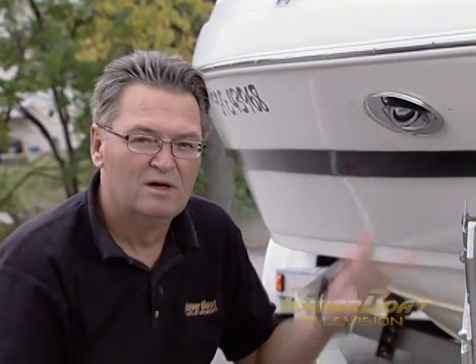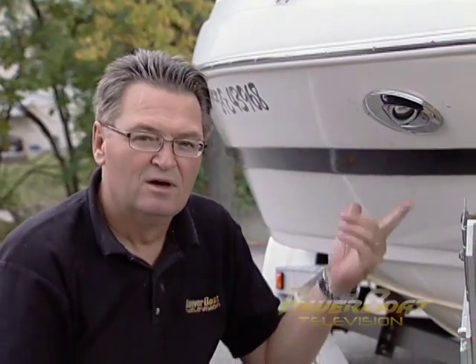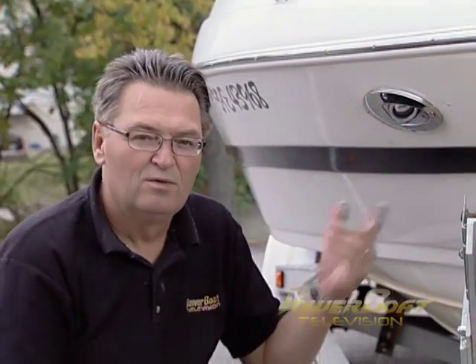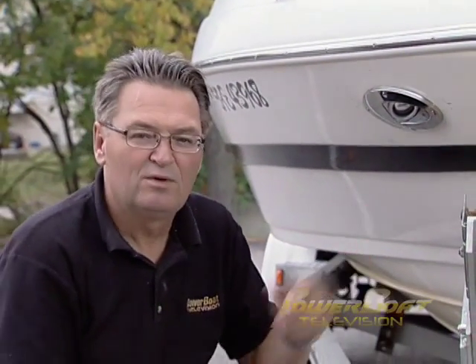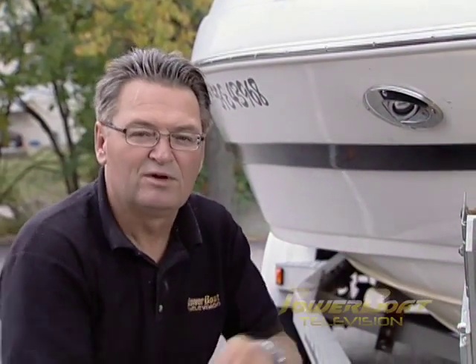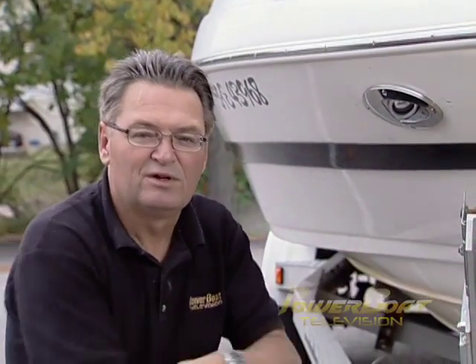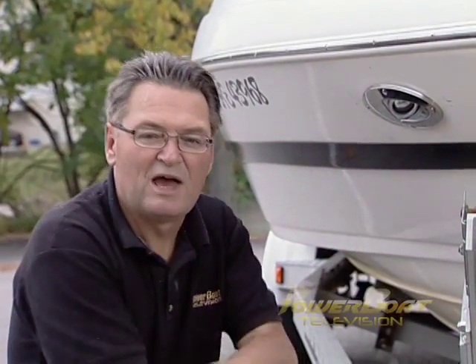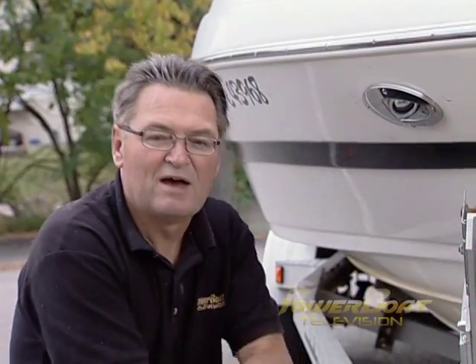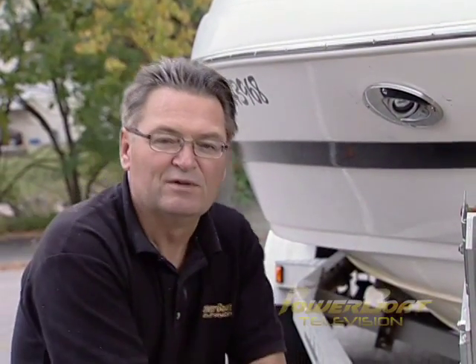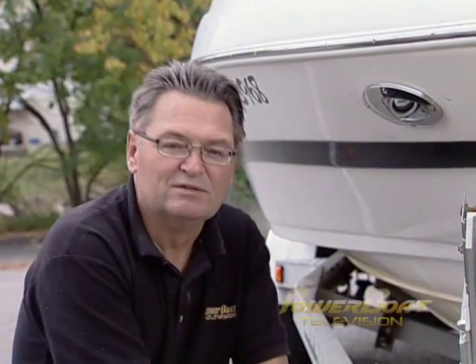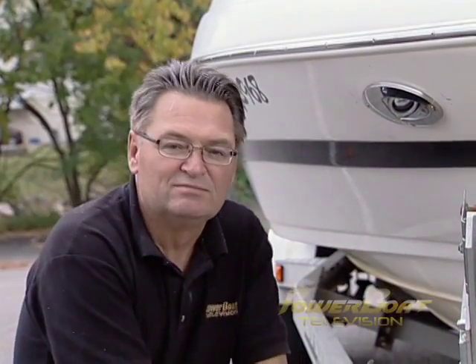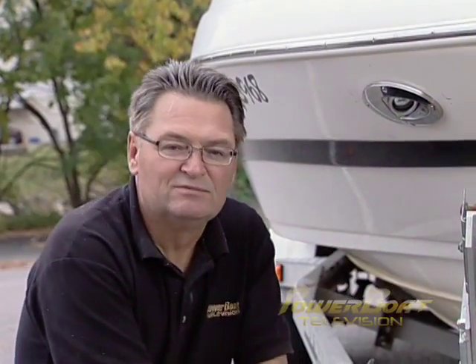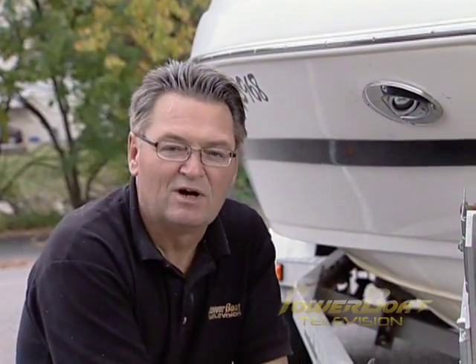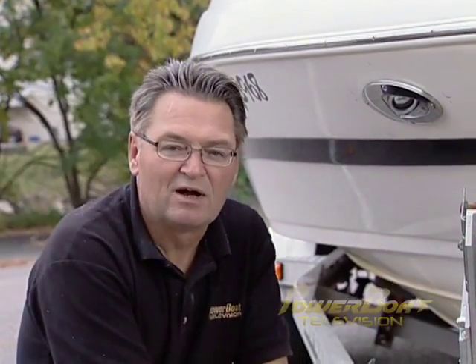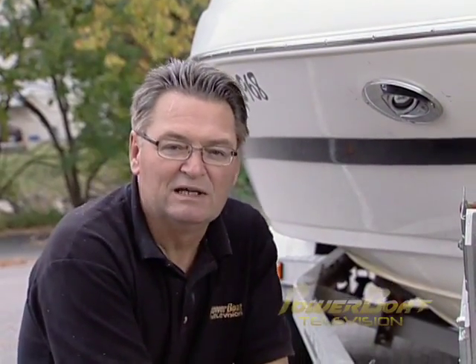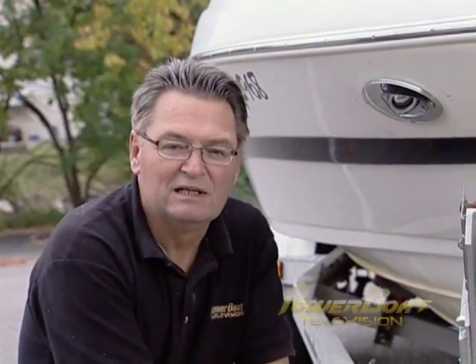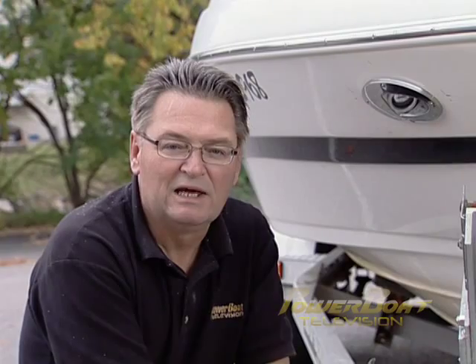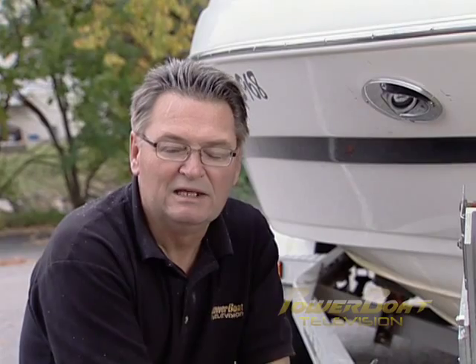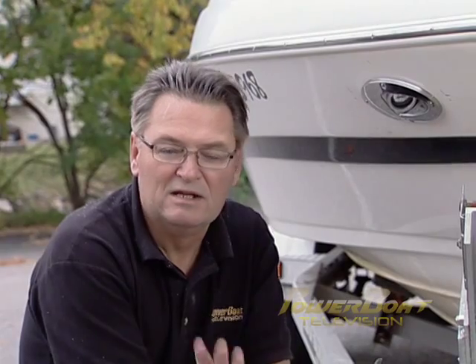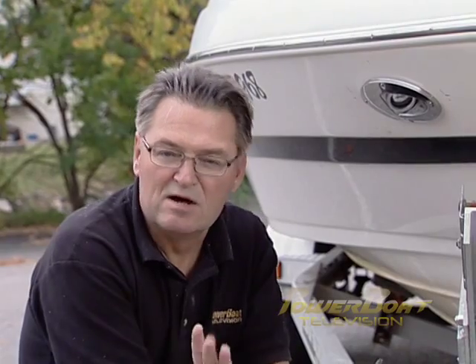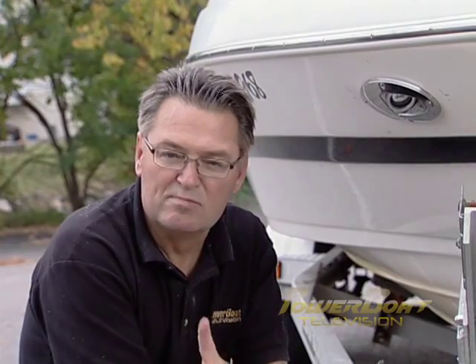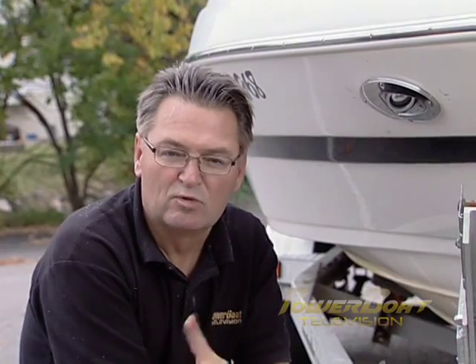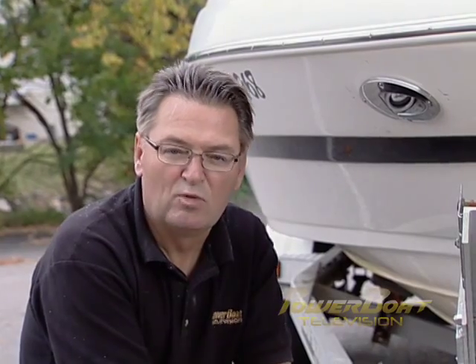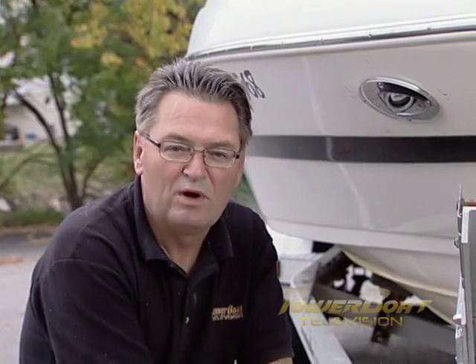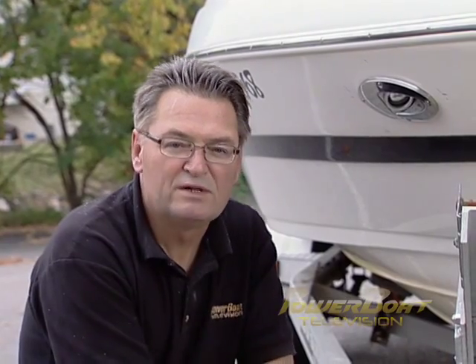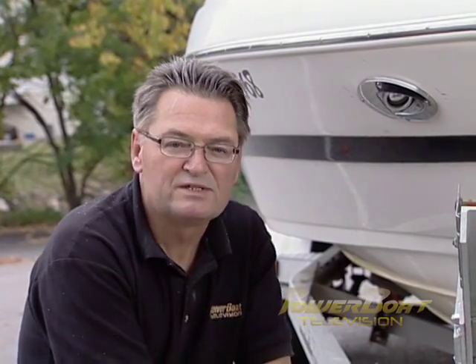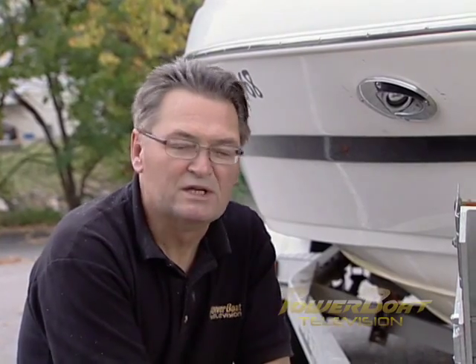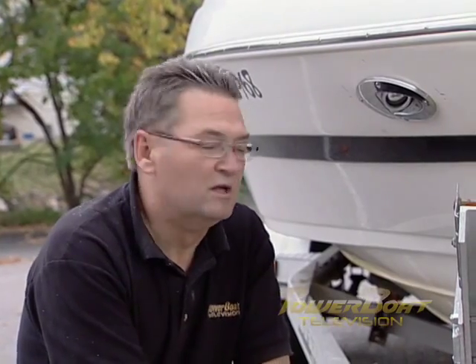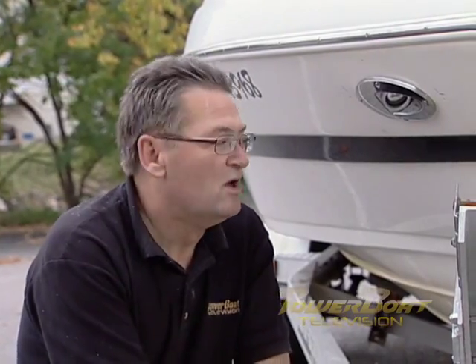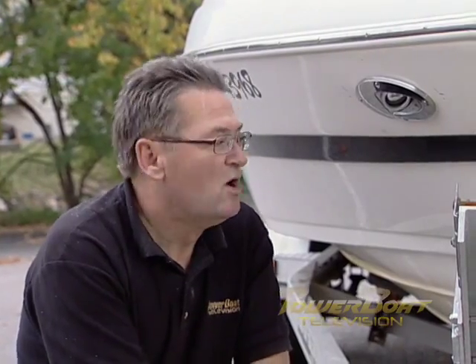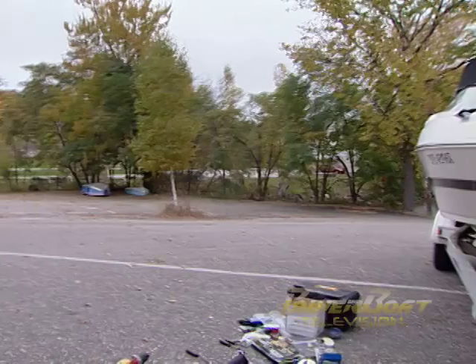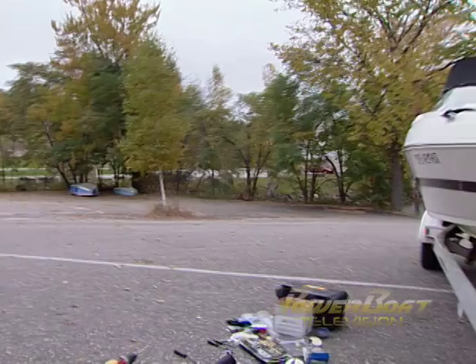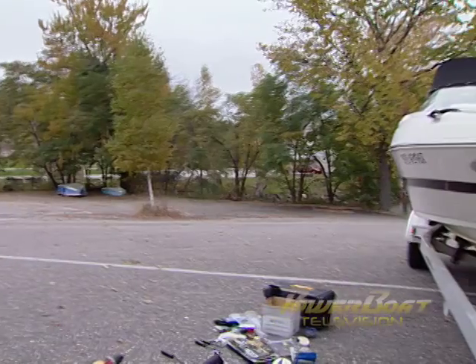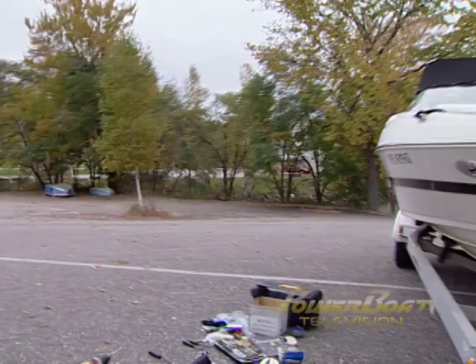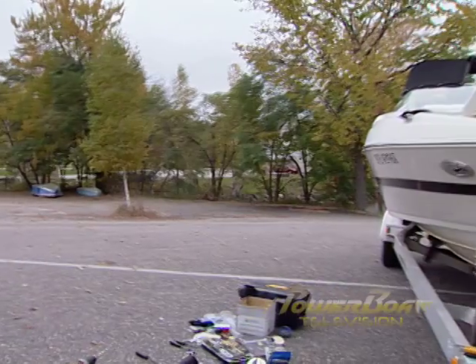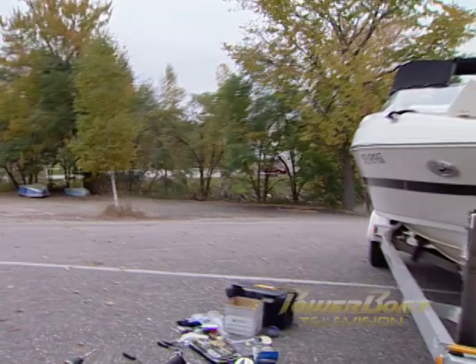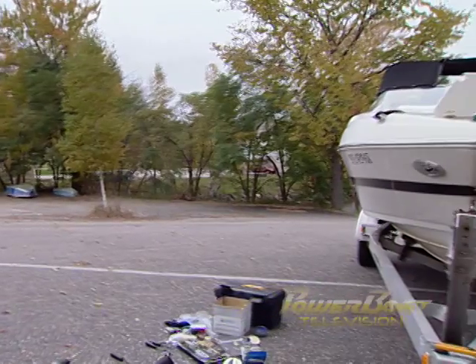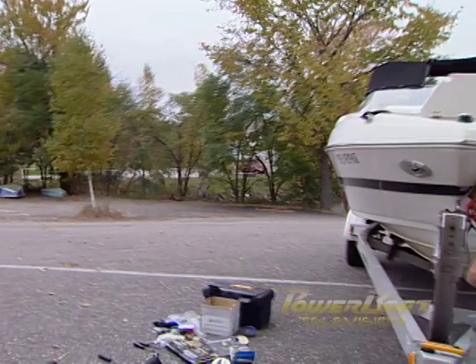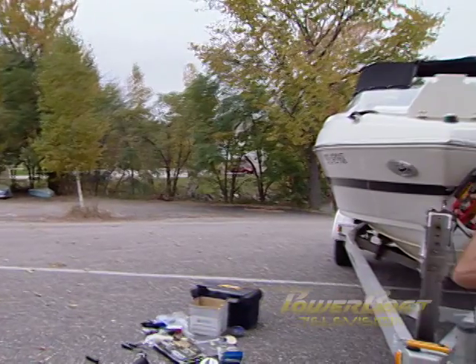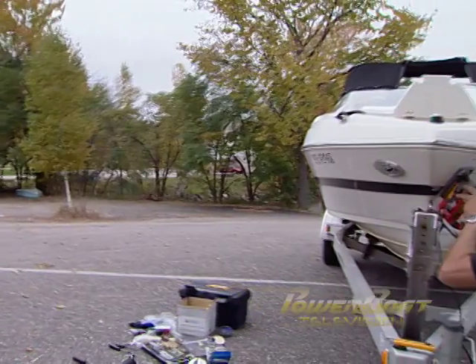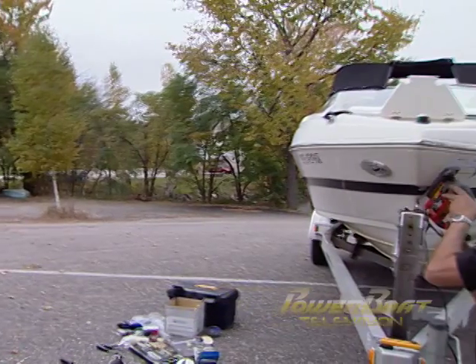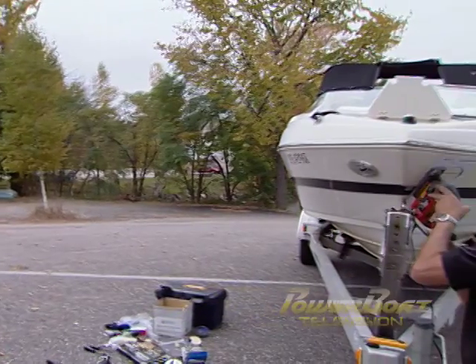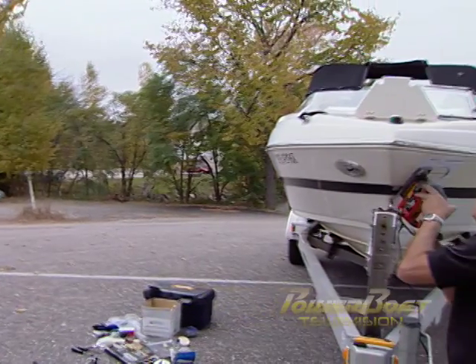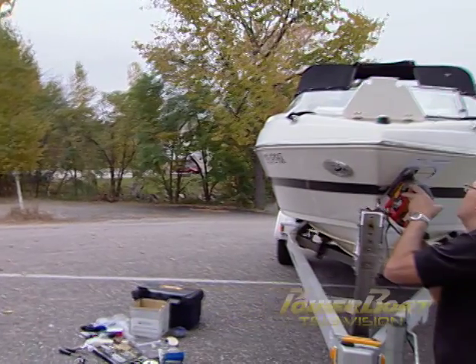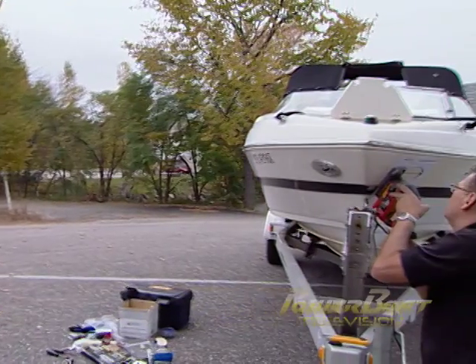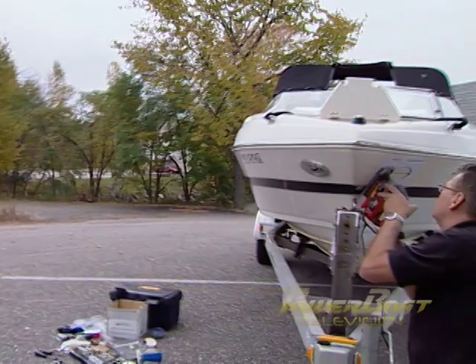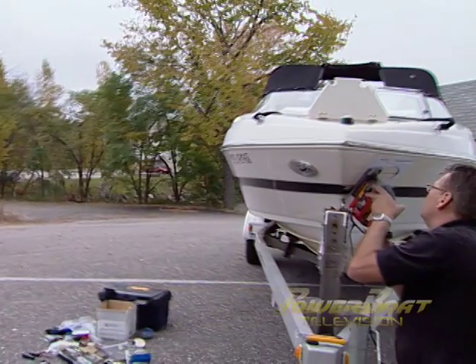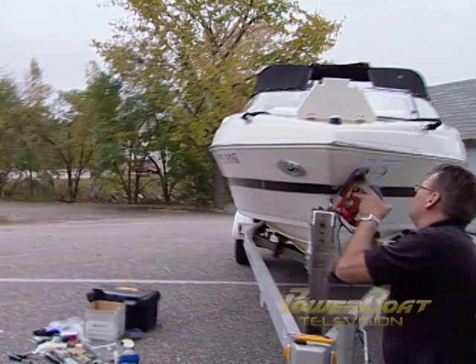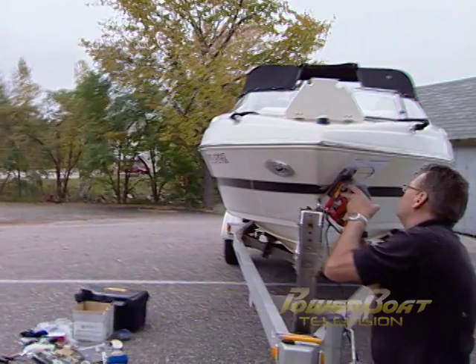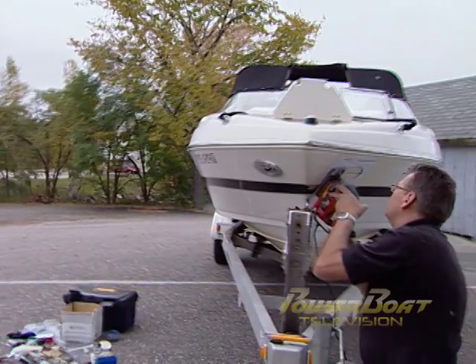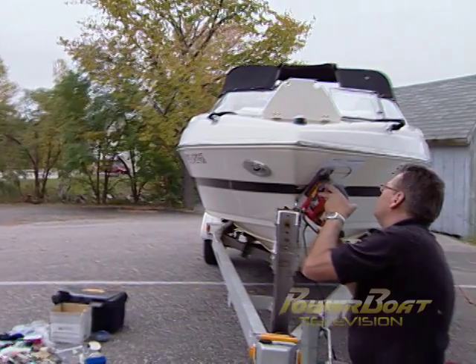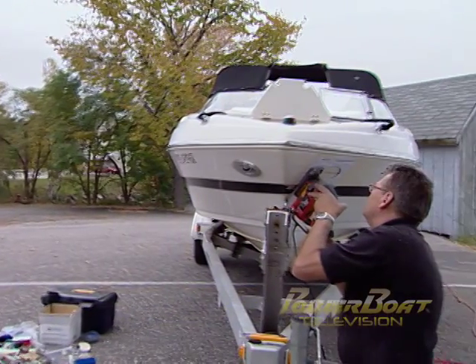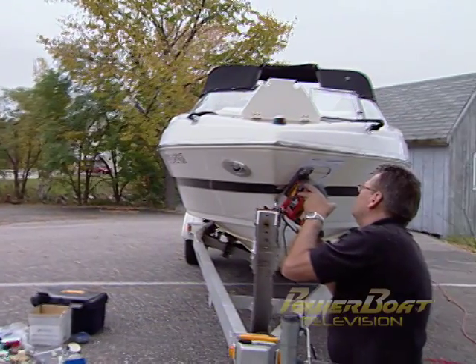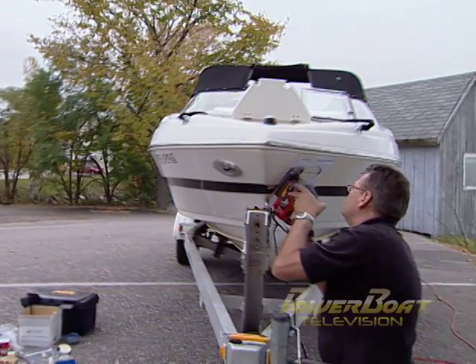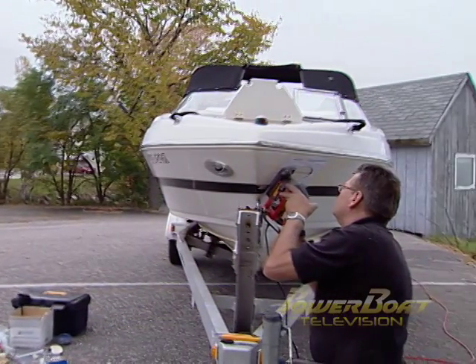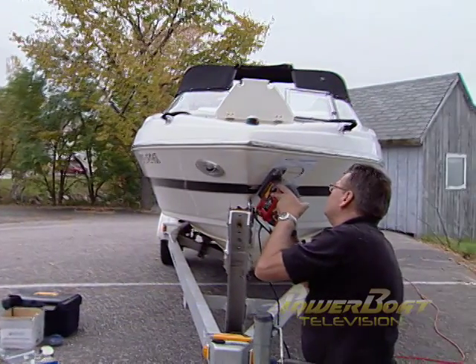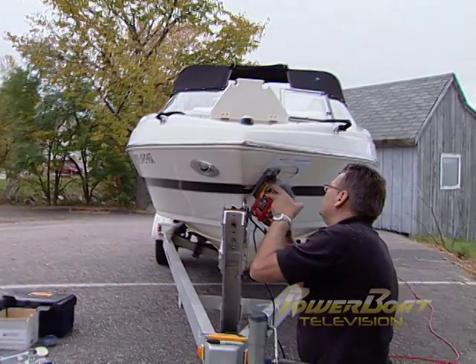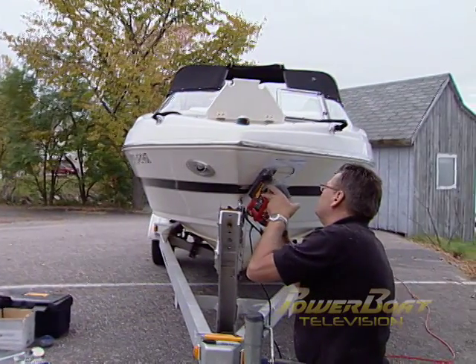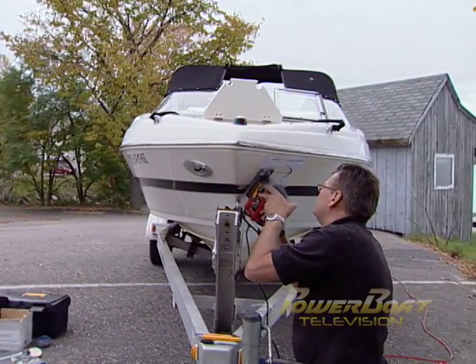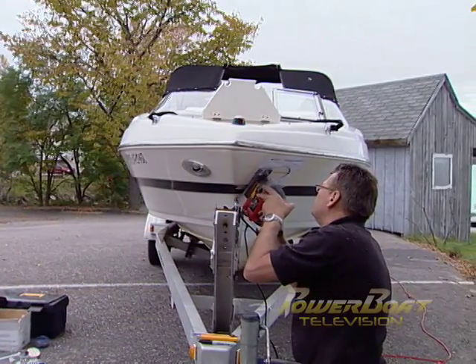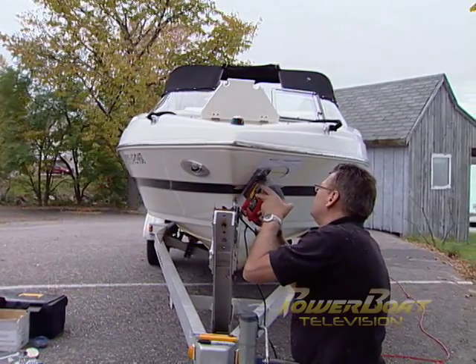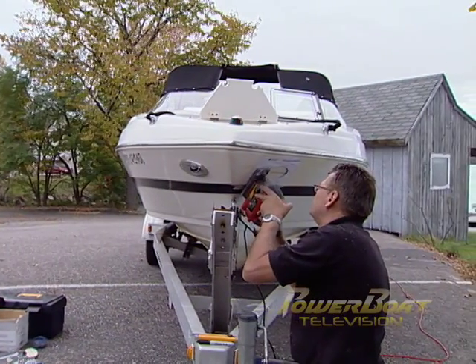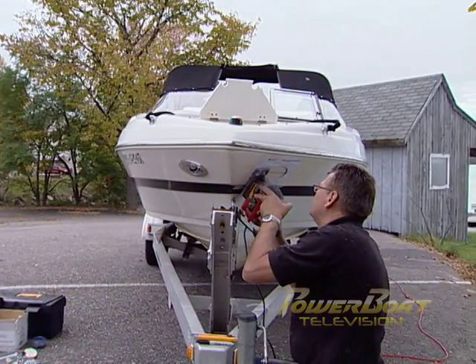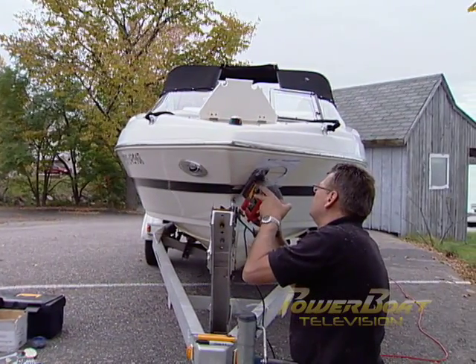Well, there you have it — docking light number one is in. We're going to move on to the next one, so we'll get back to you when it's time for the wiring.